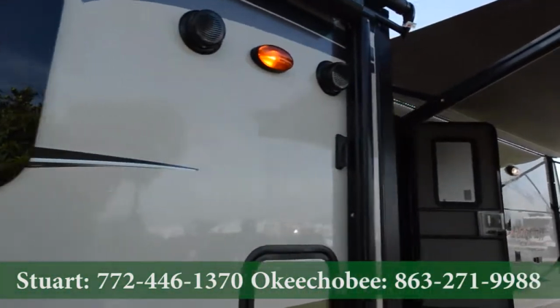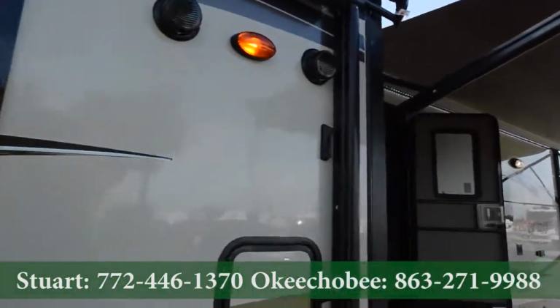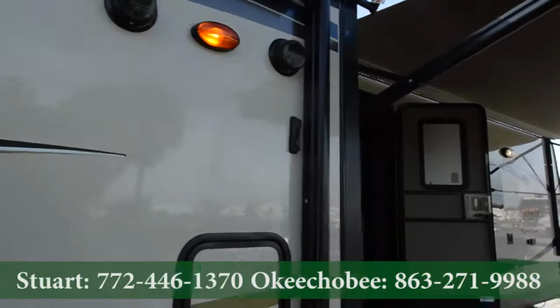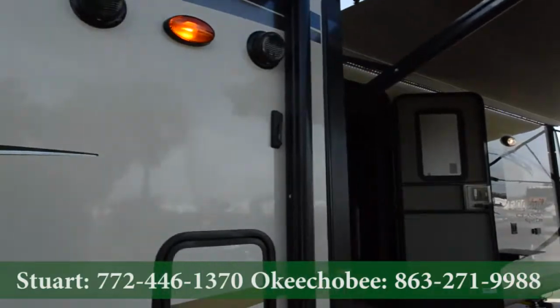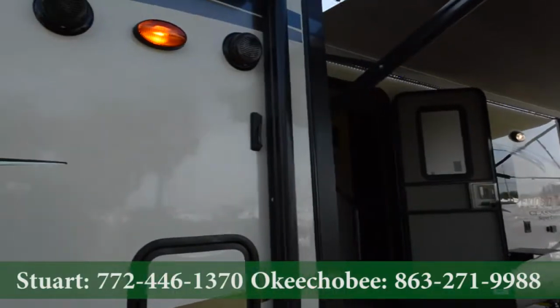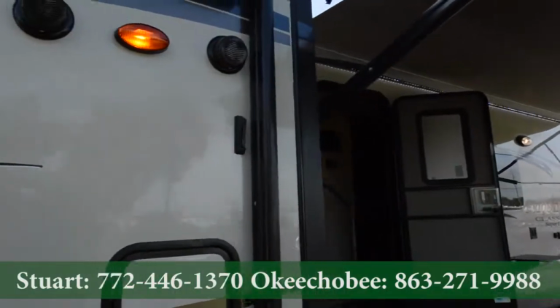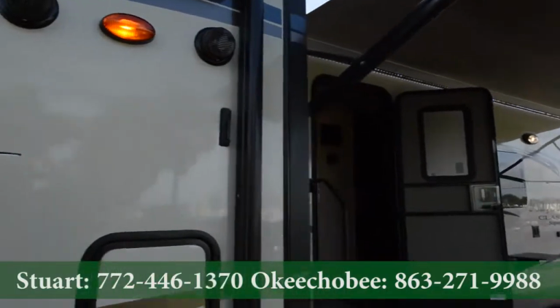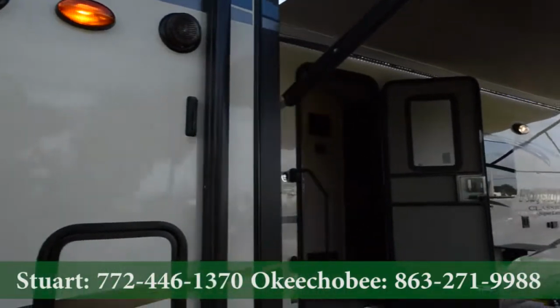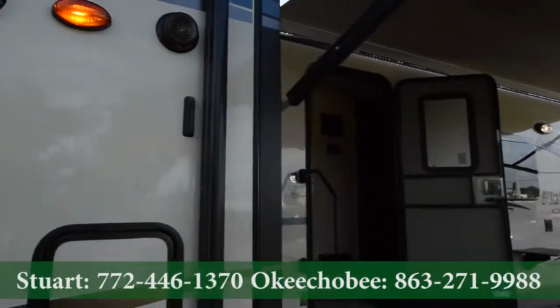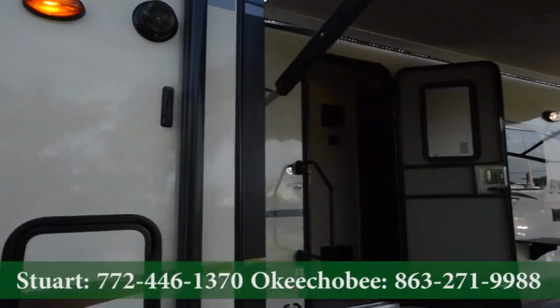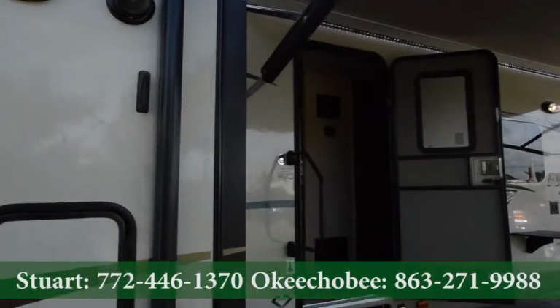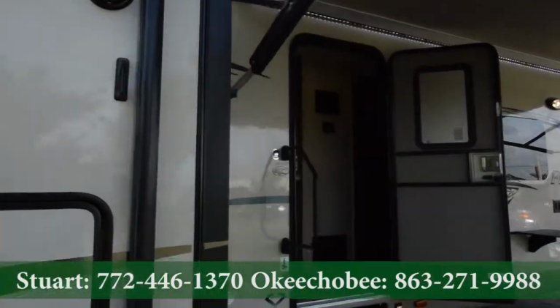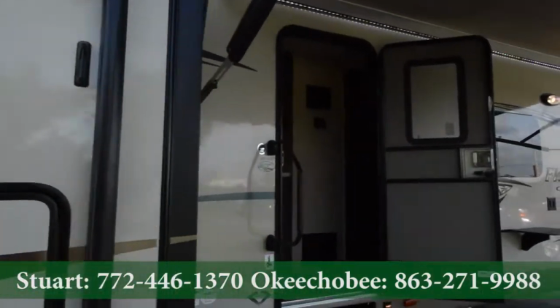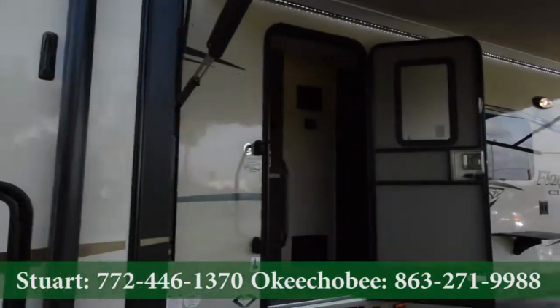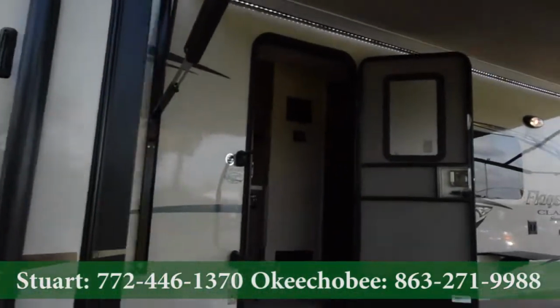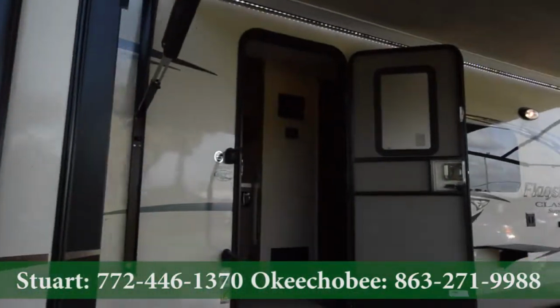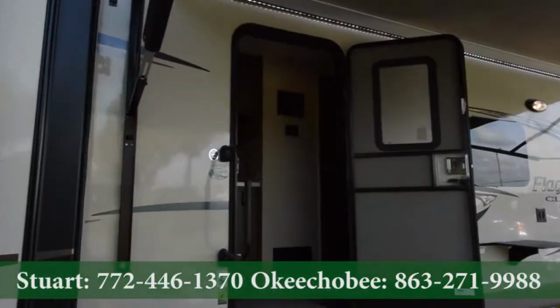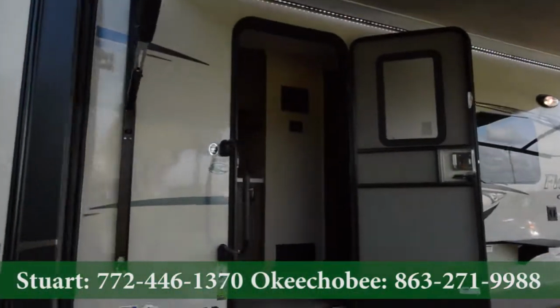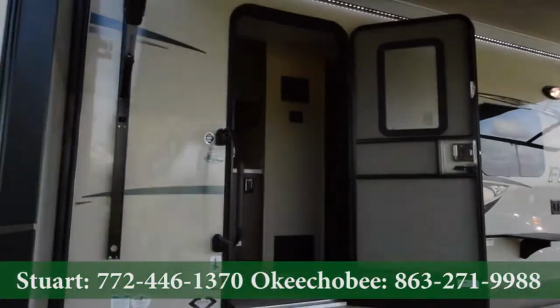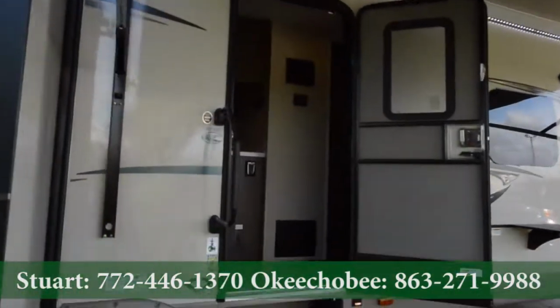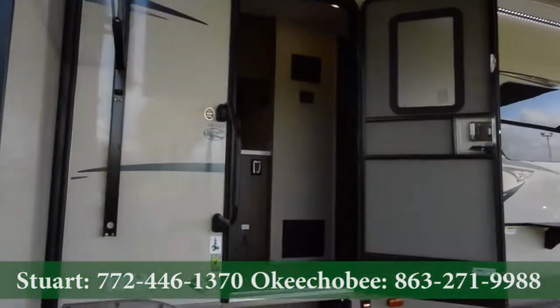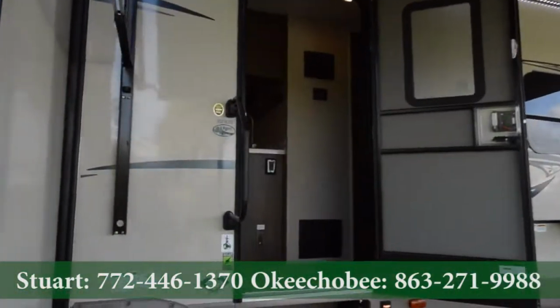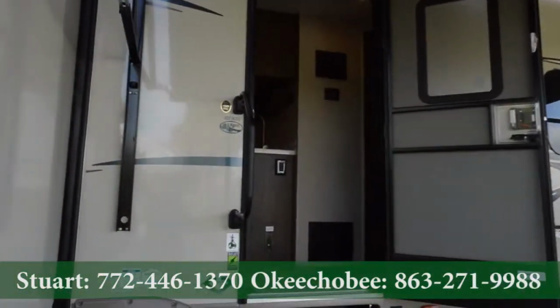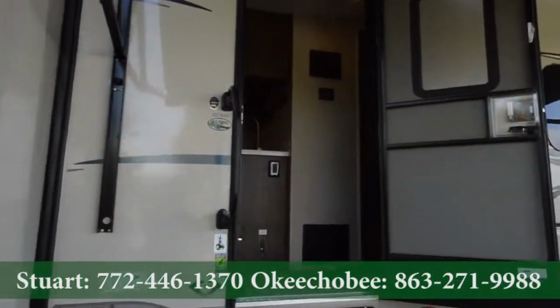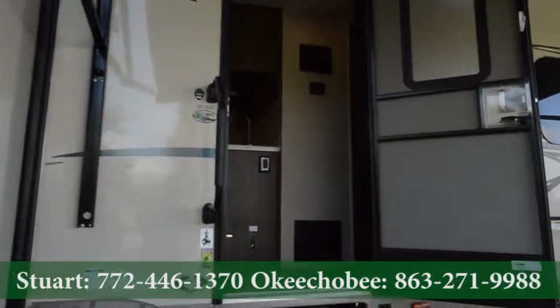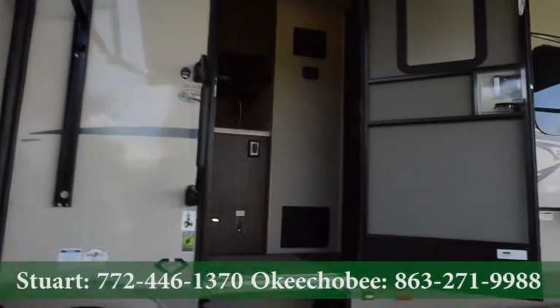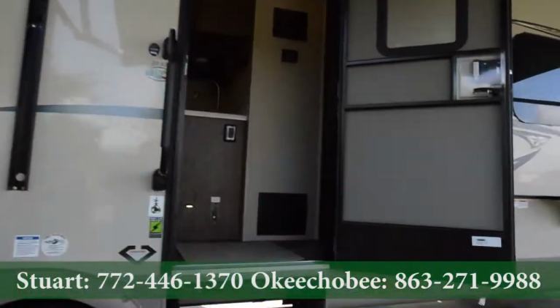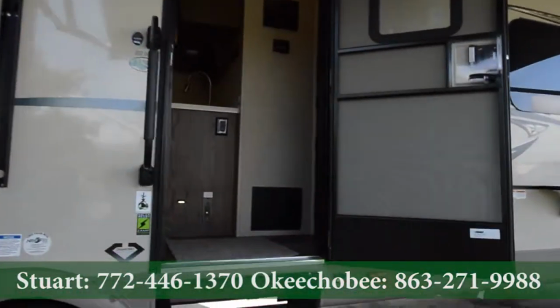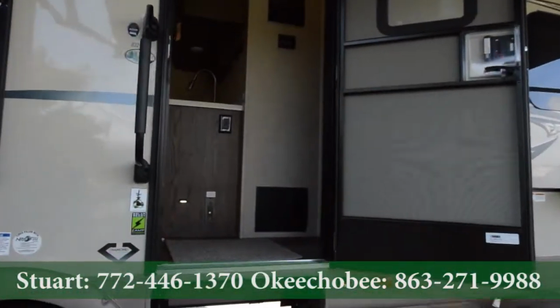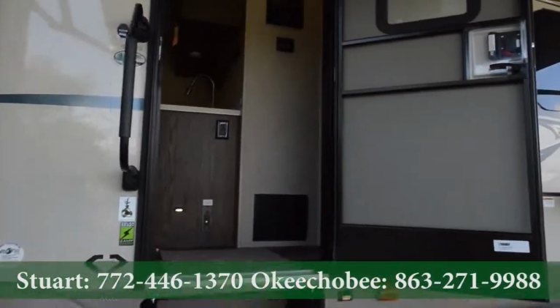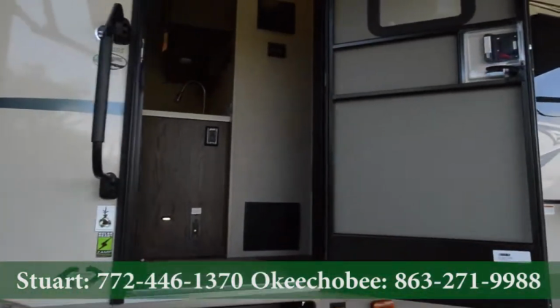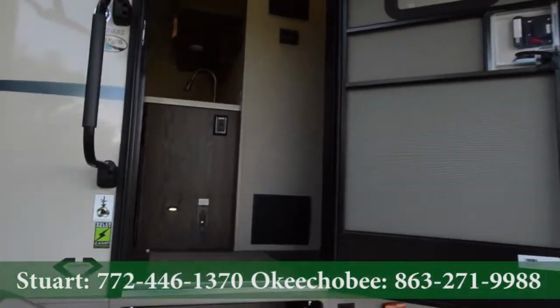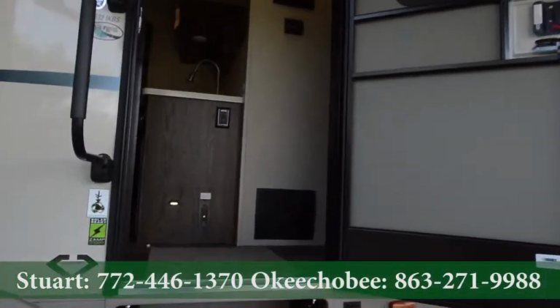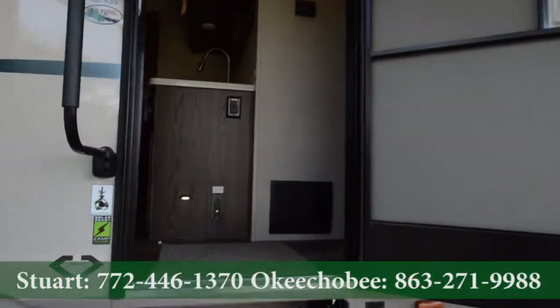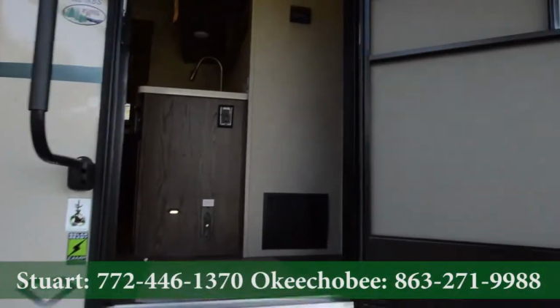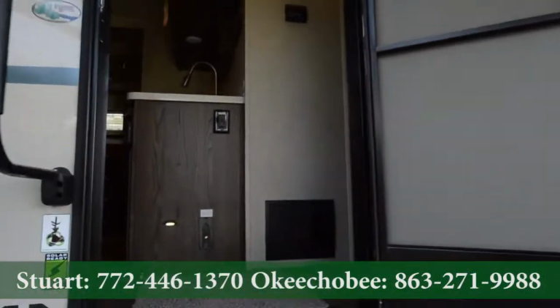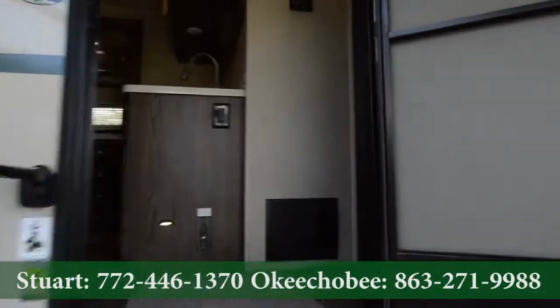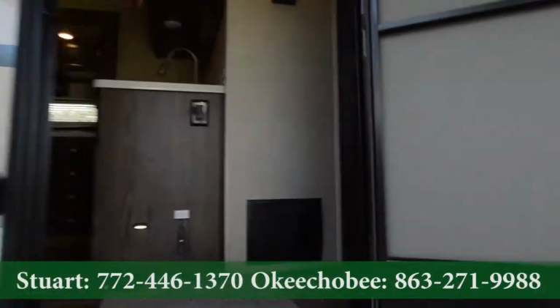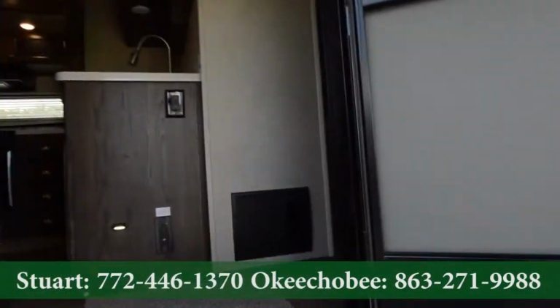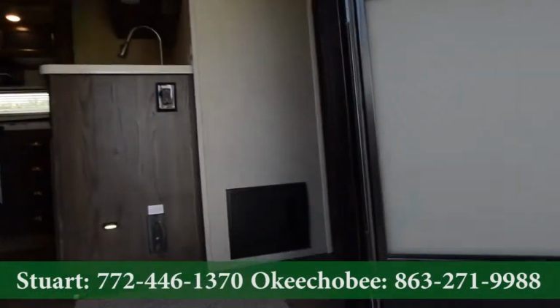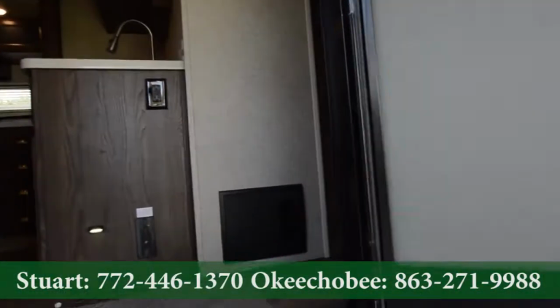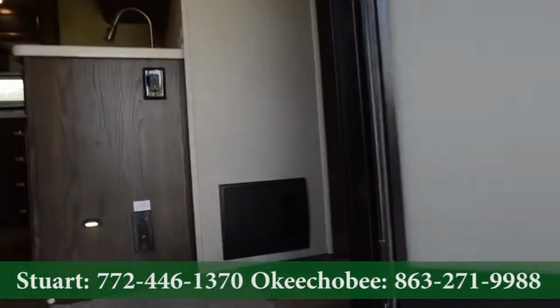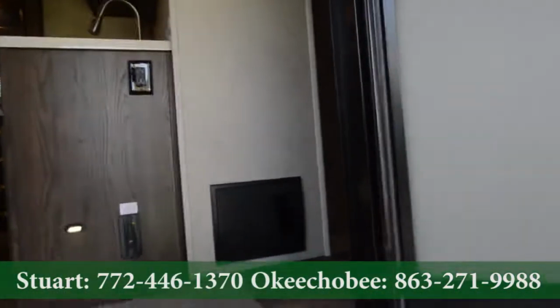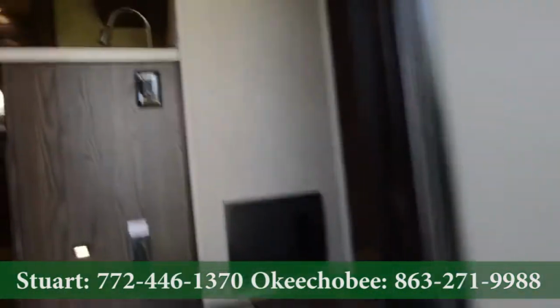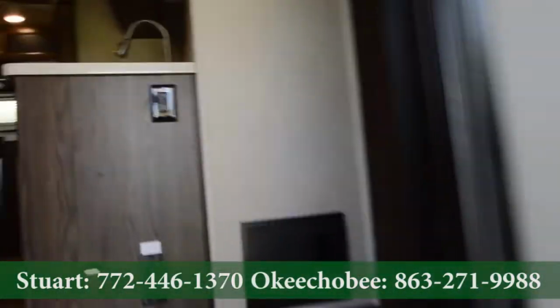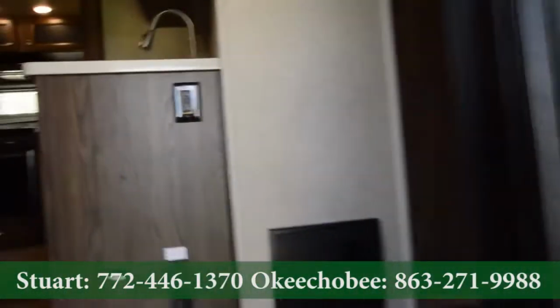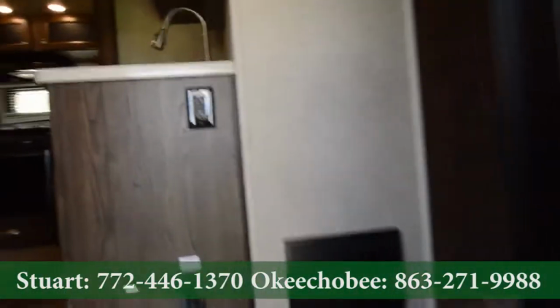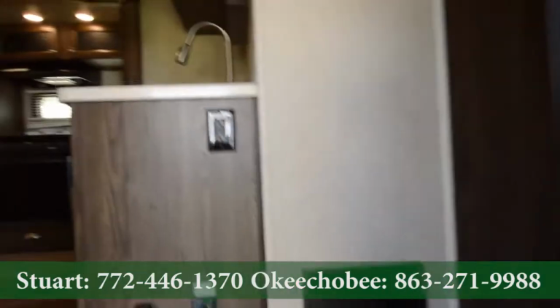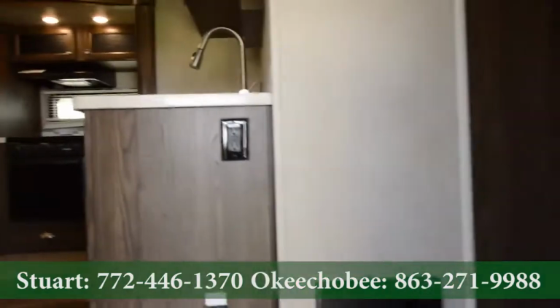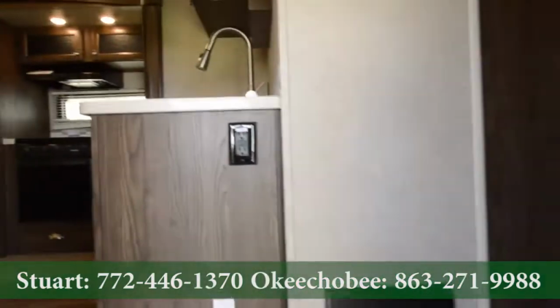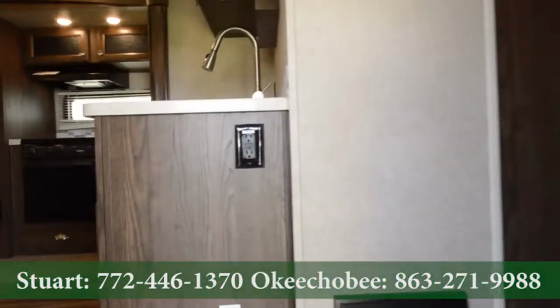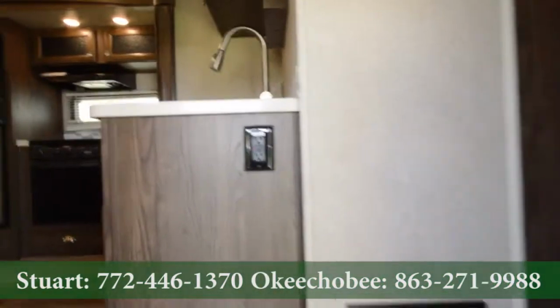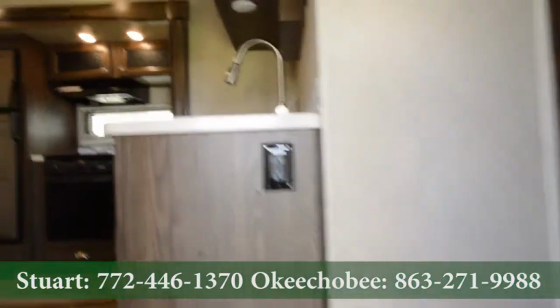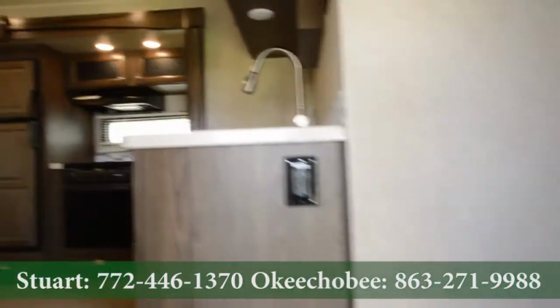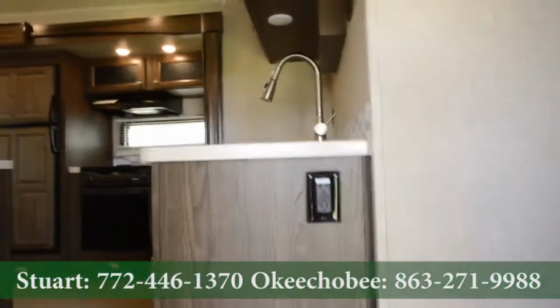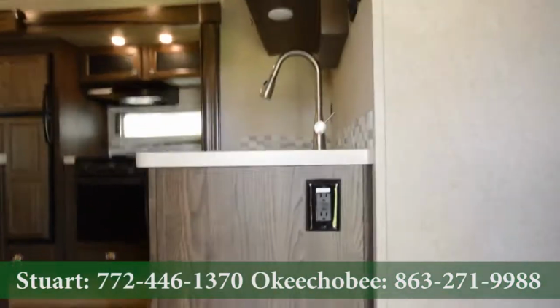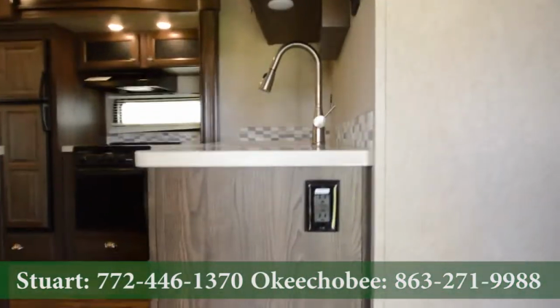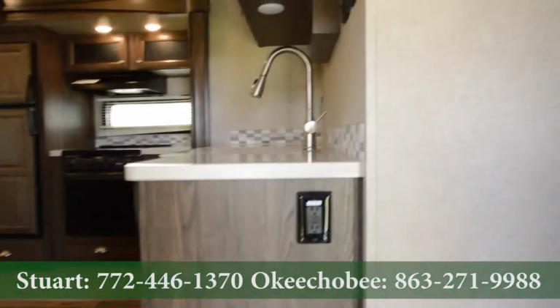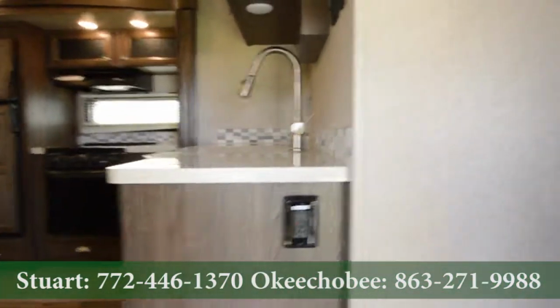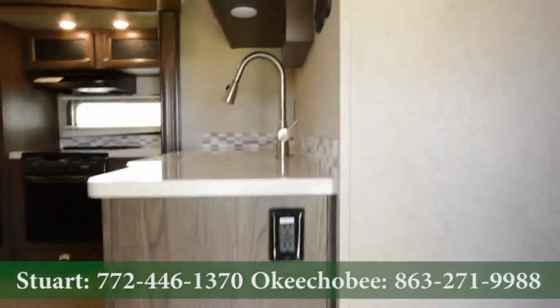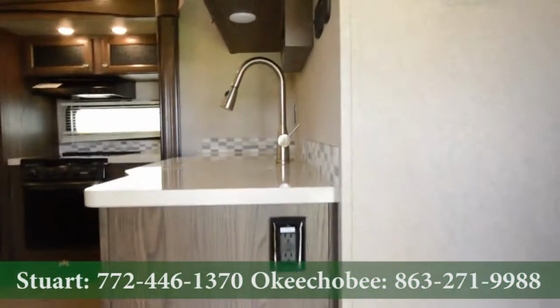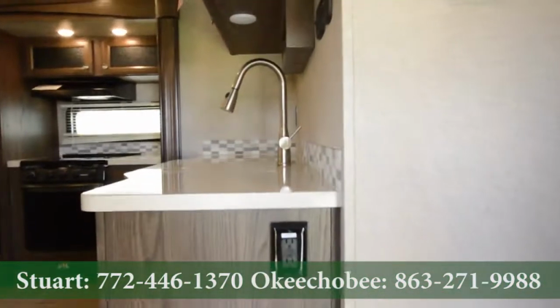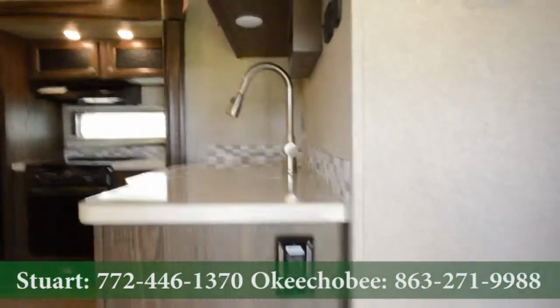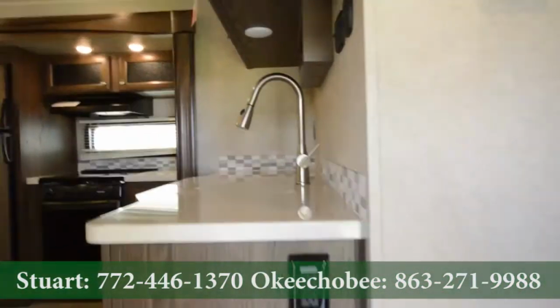If you have any questions, feel free to give us a call at 863-623-4689.